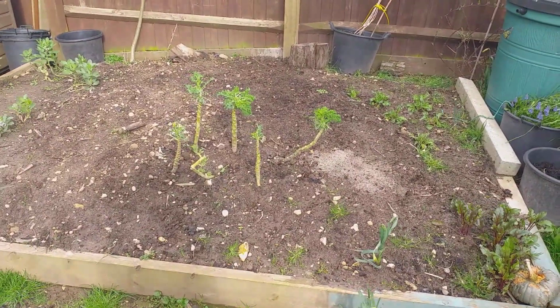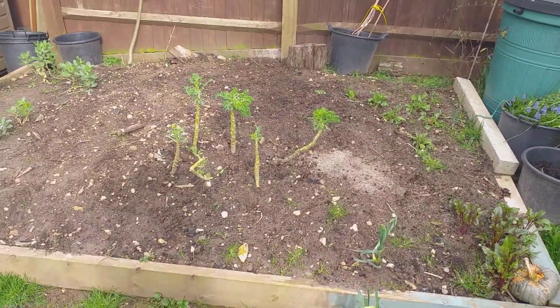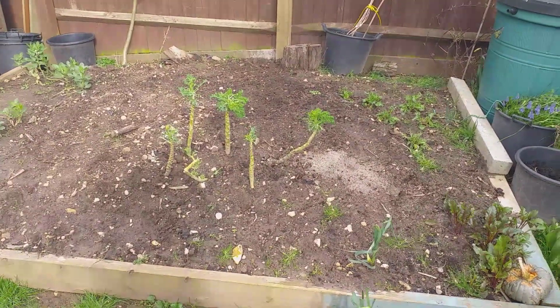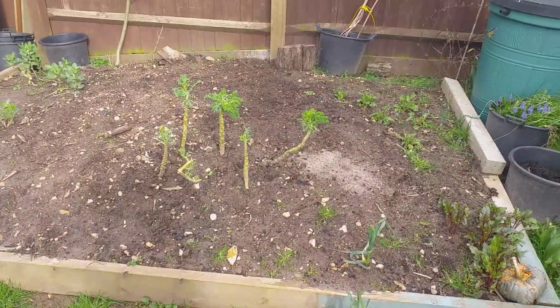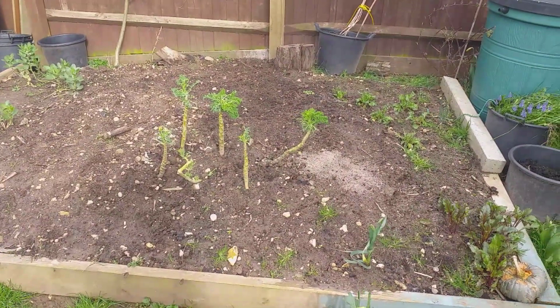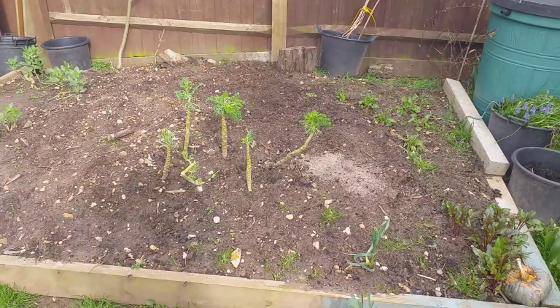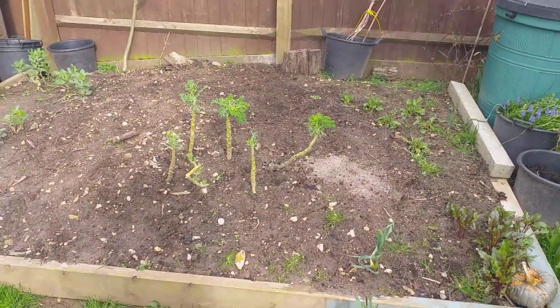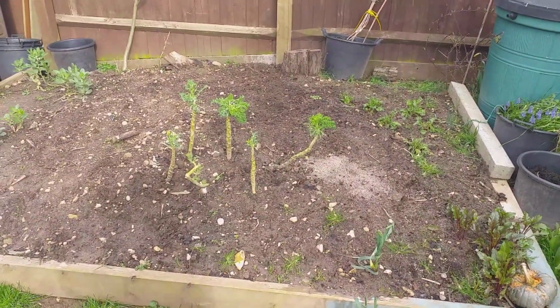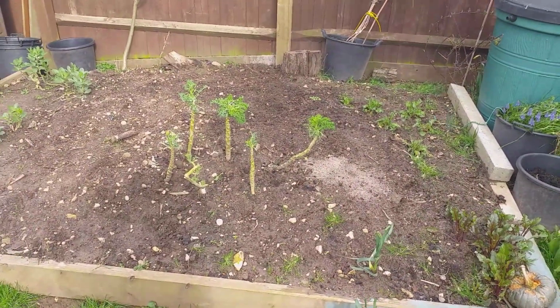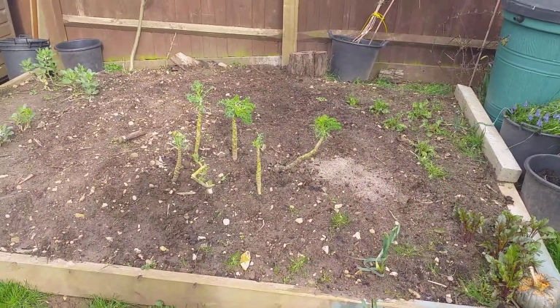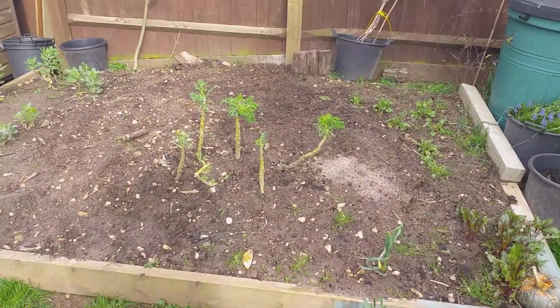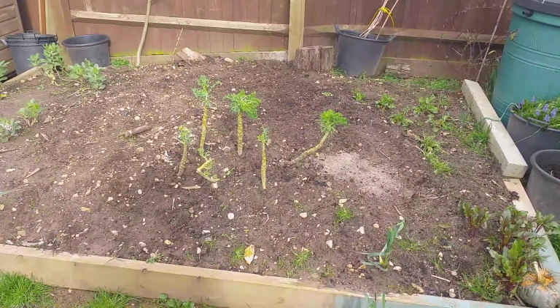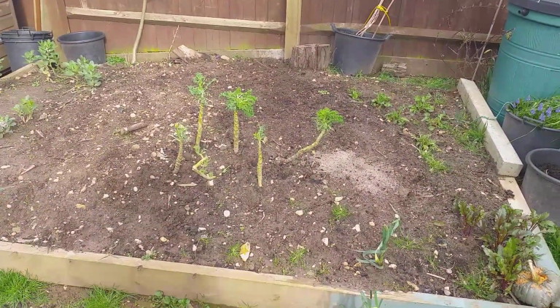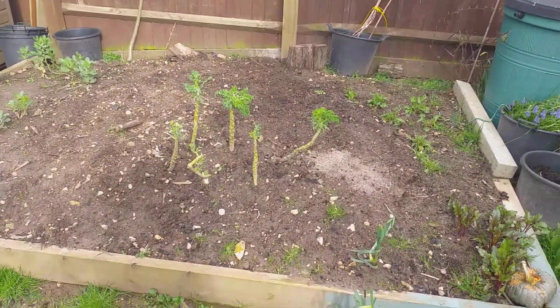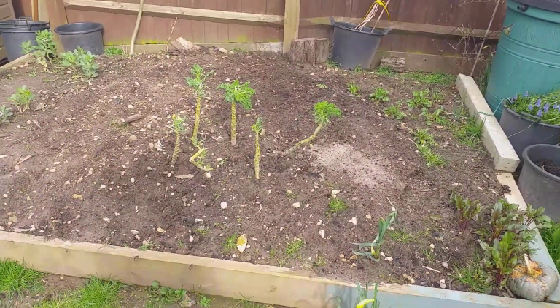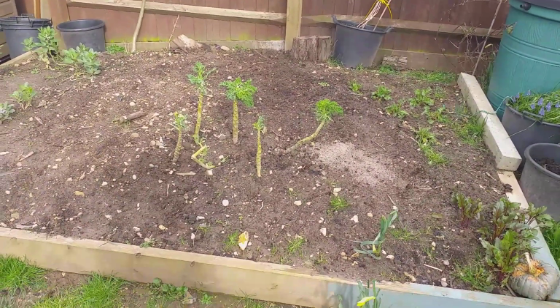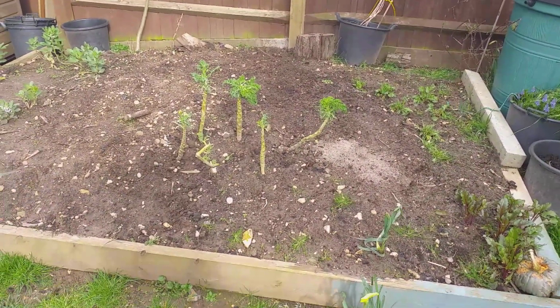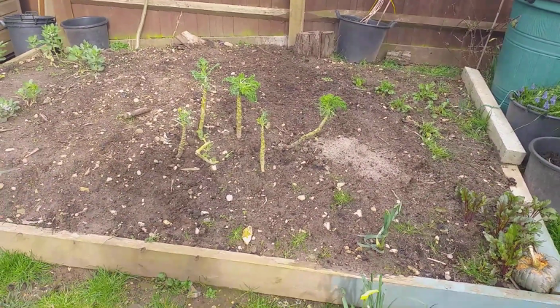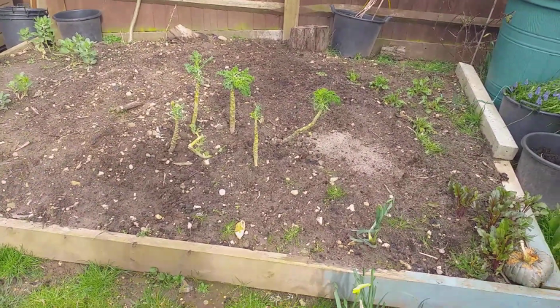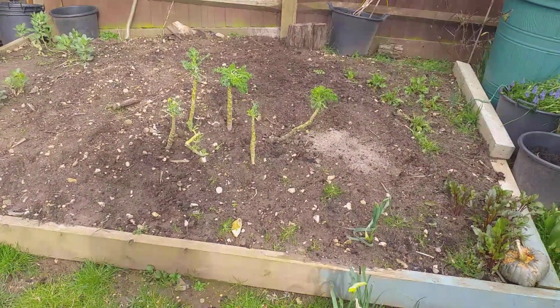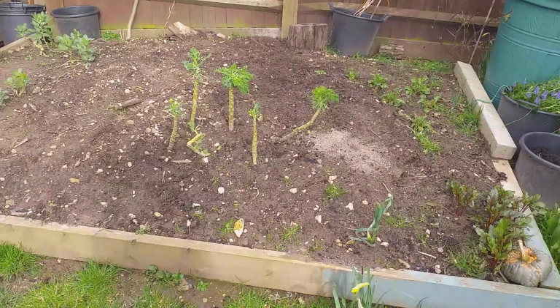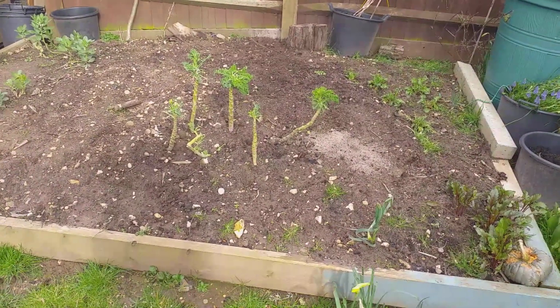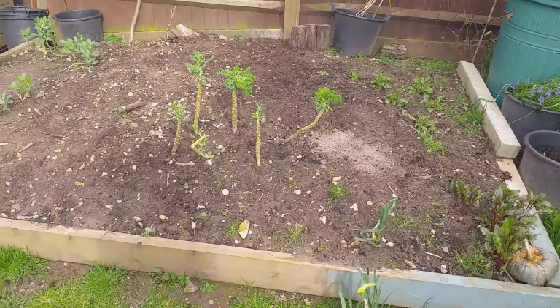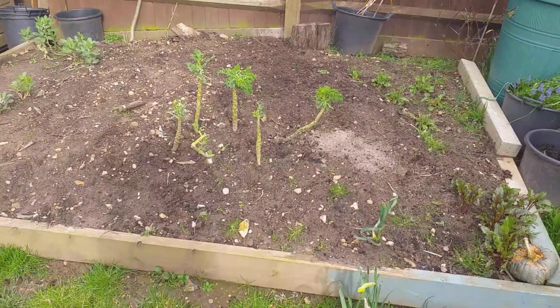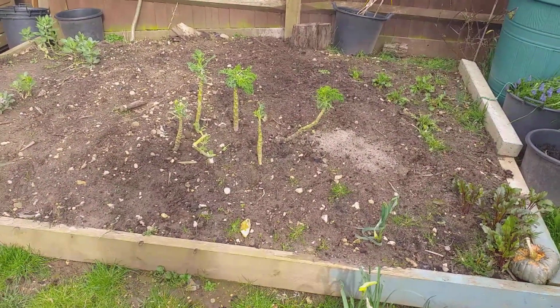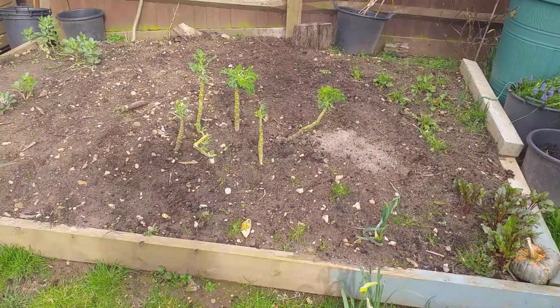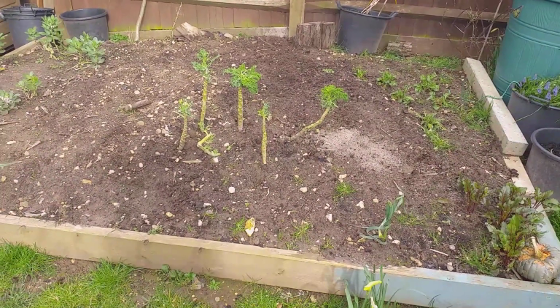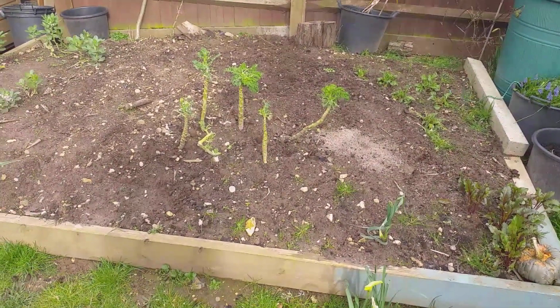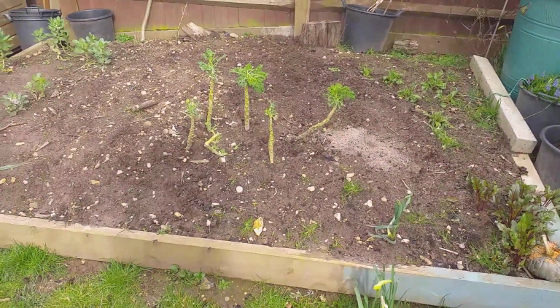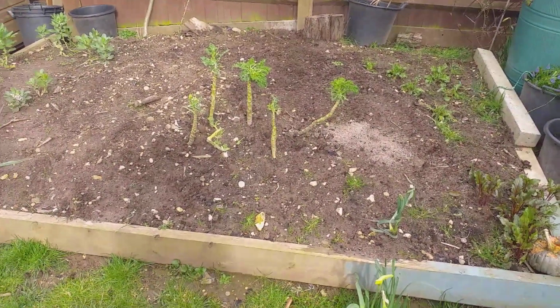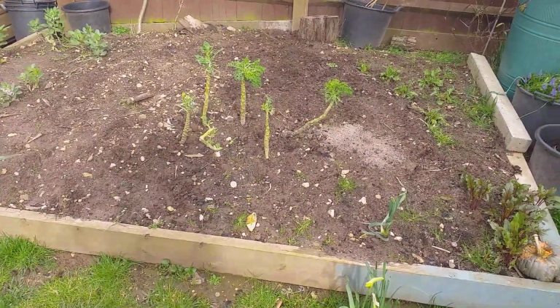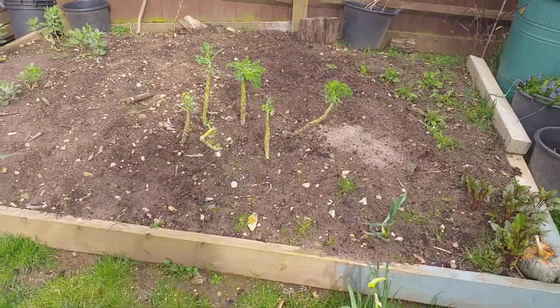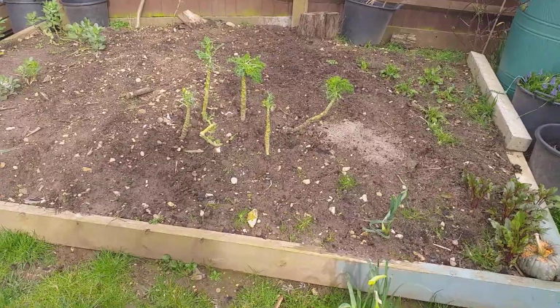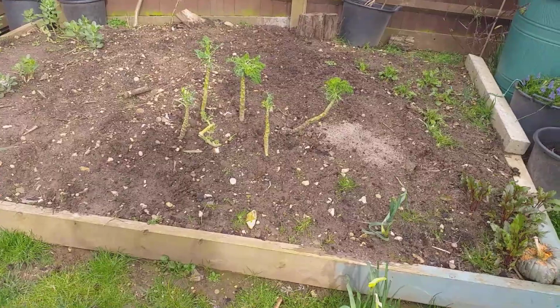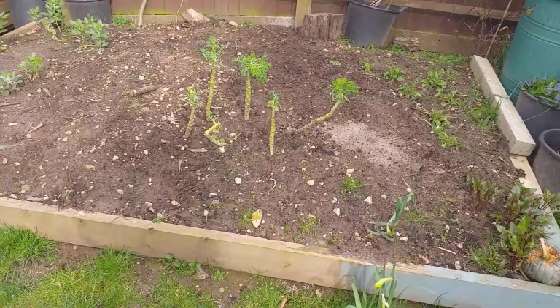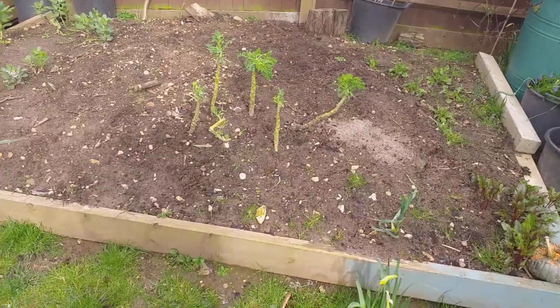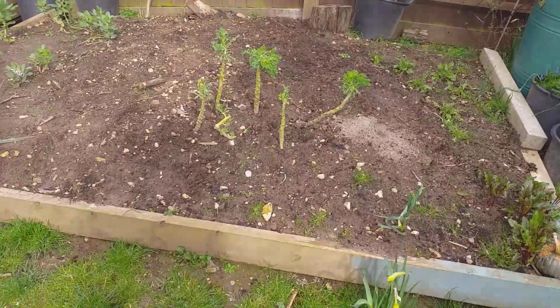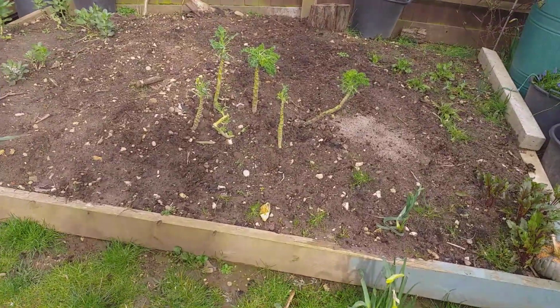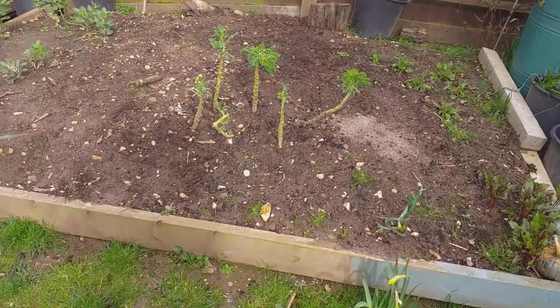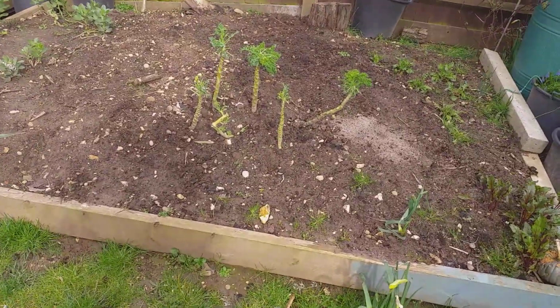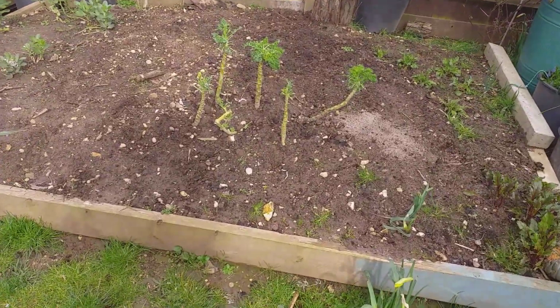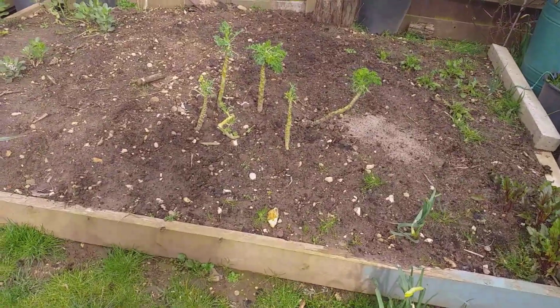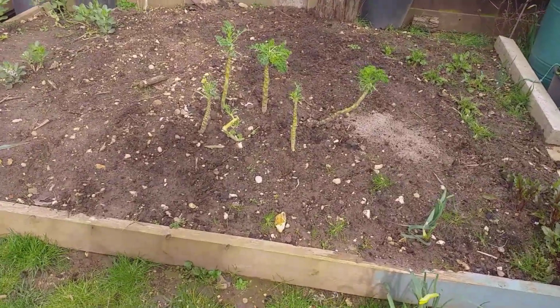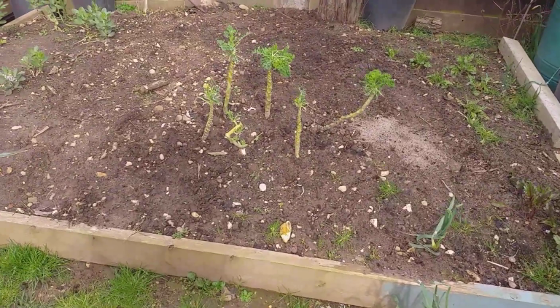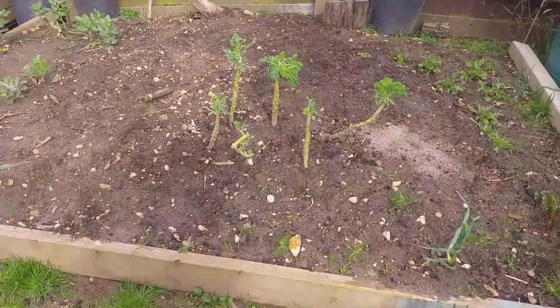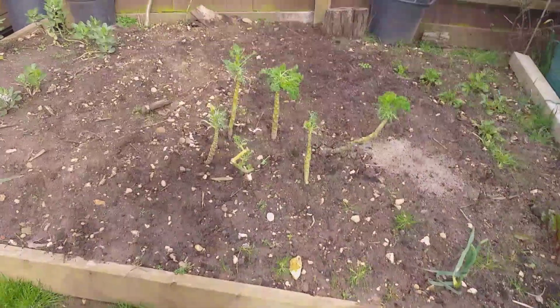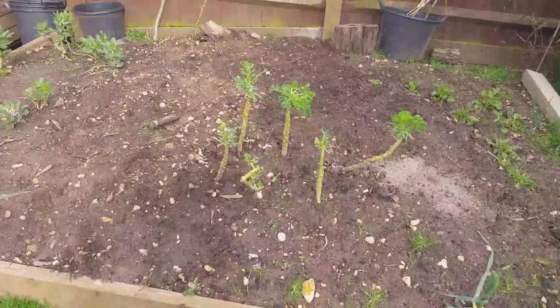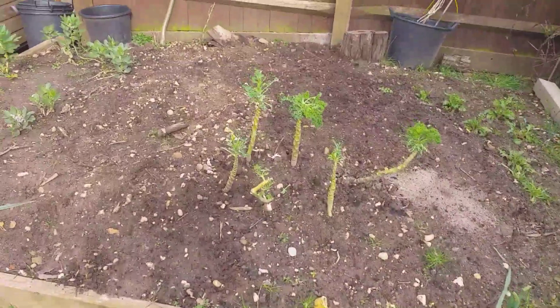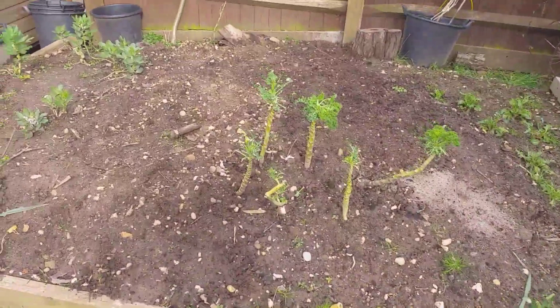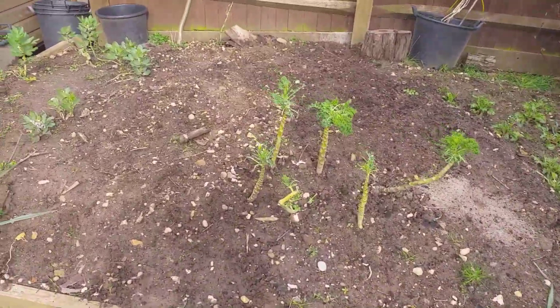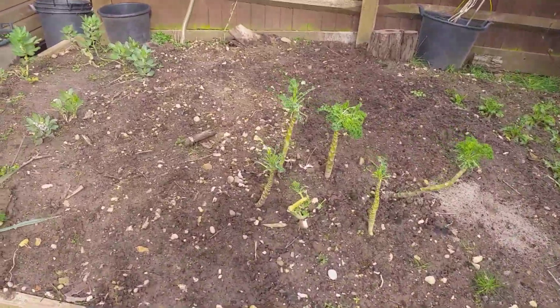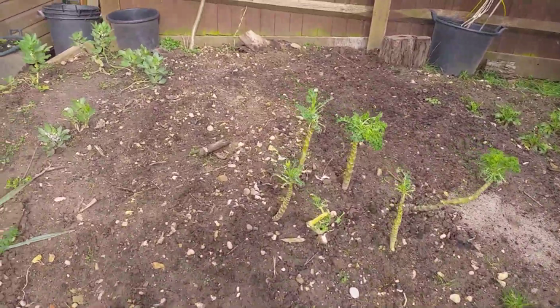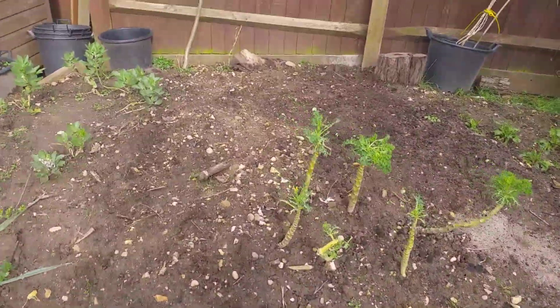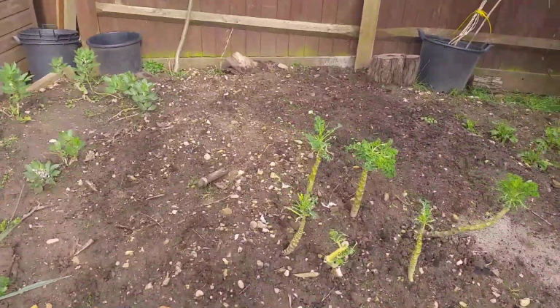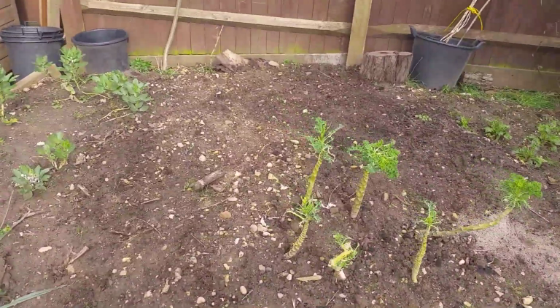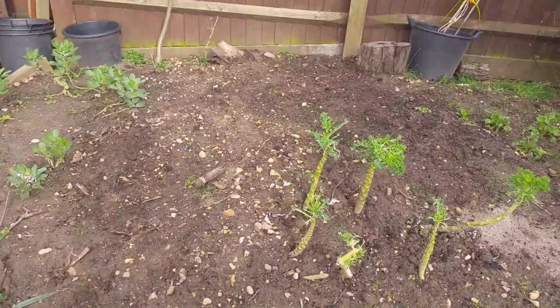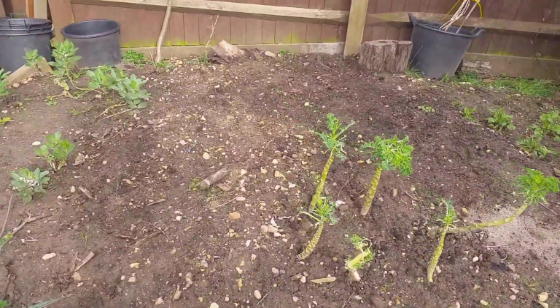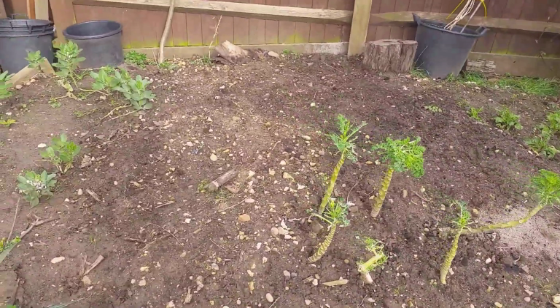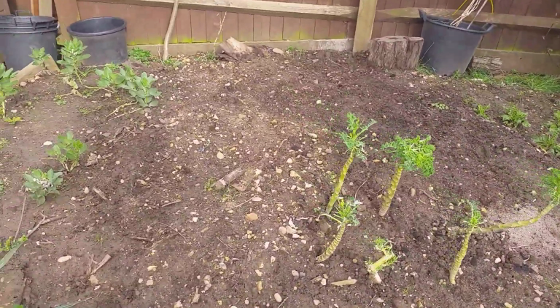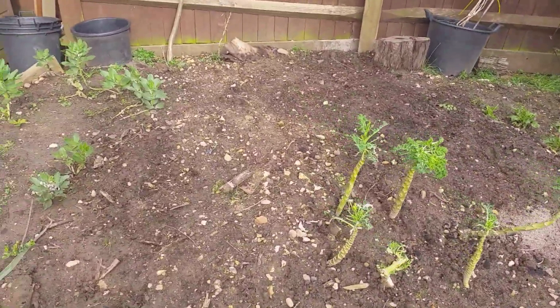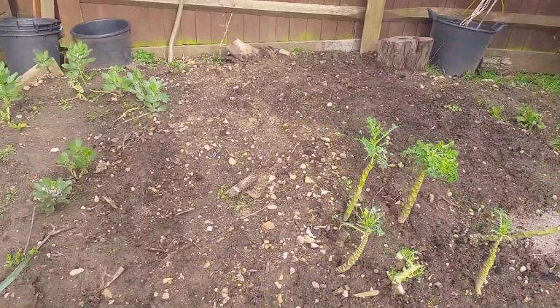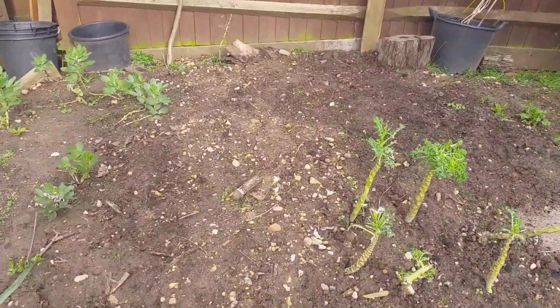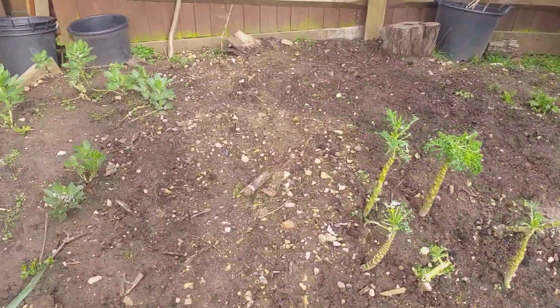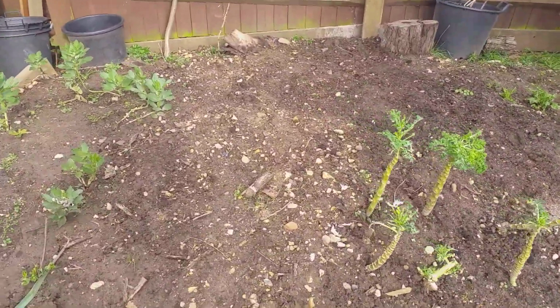Many of you are aware of this raised bed here — this is where some of the soil is going to come from to go into the newly built raised bed.